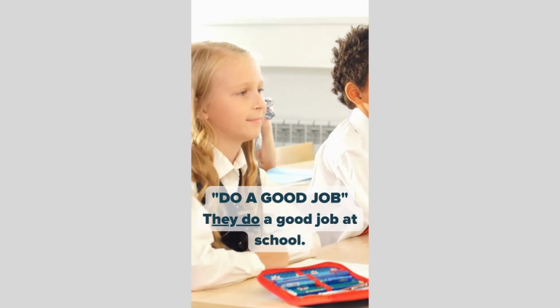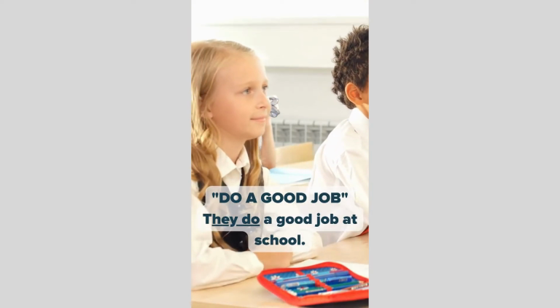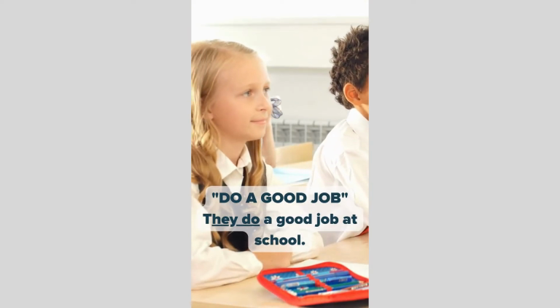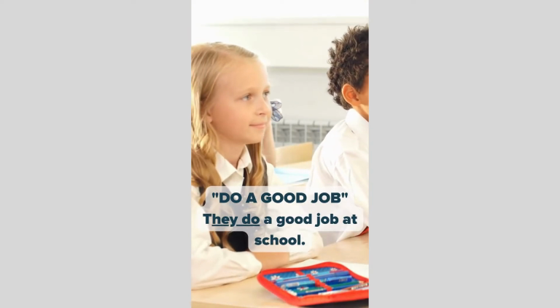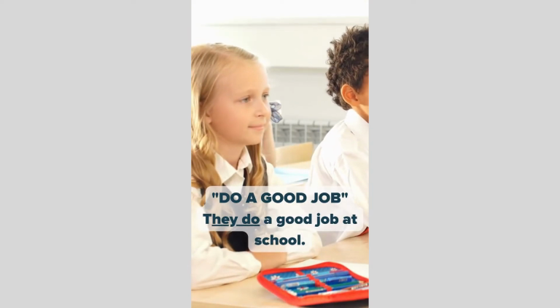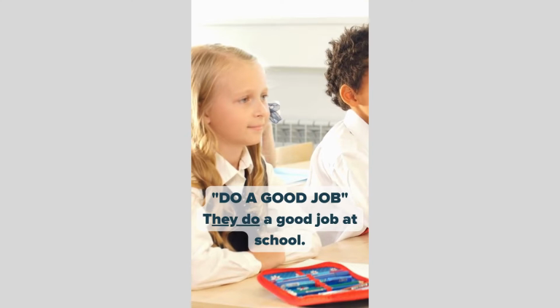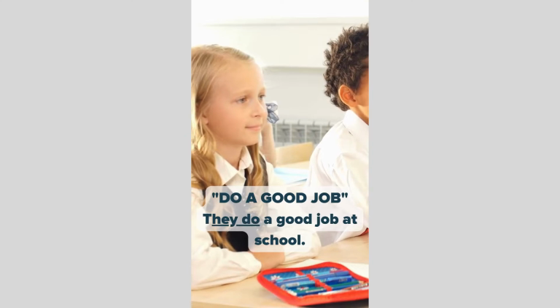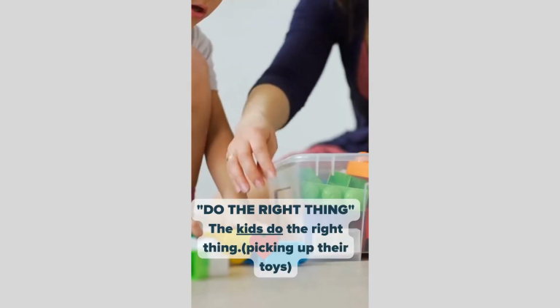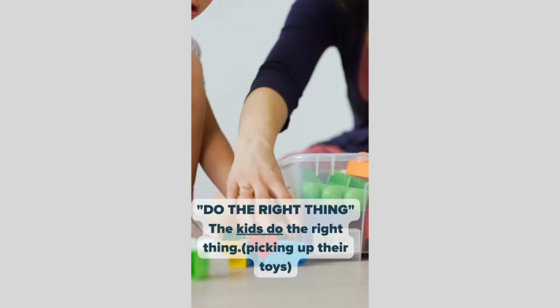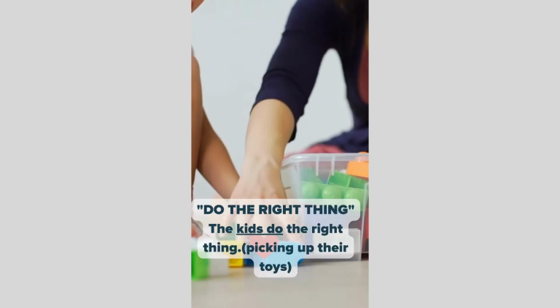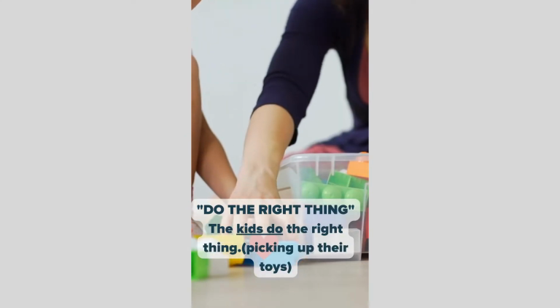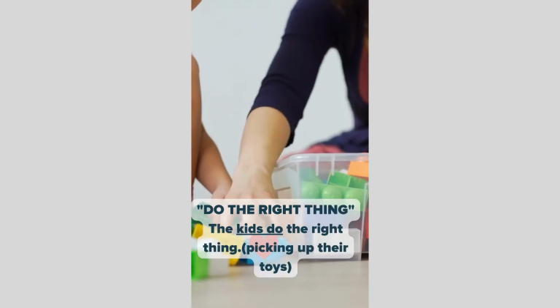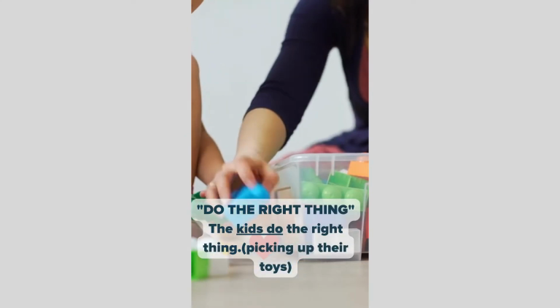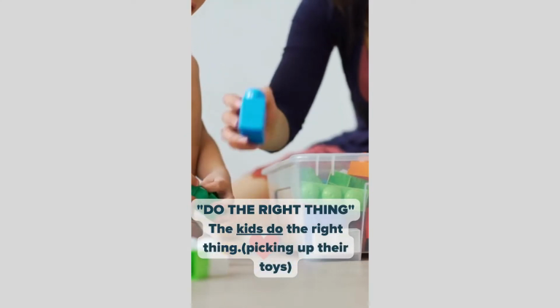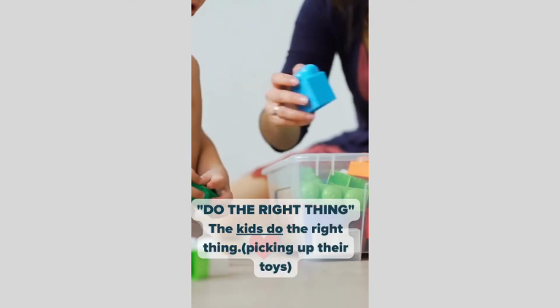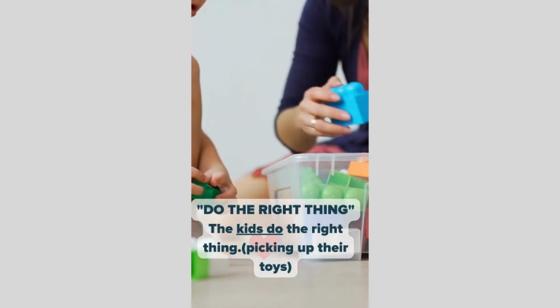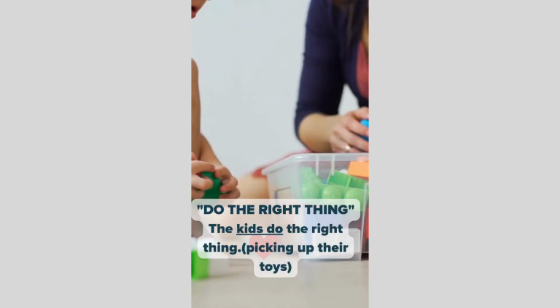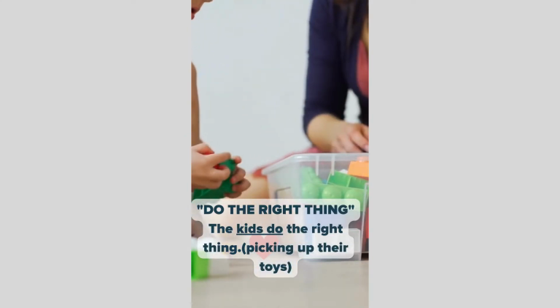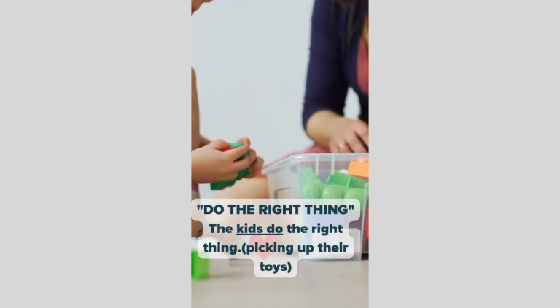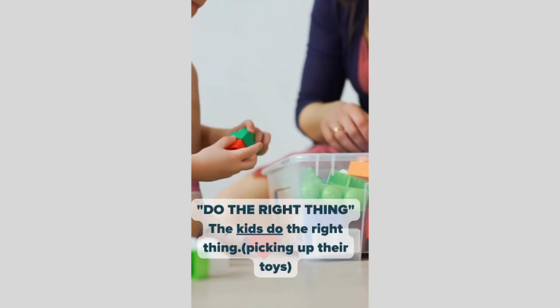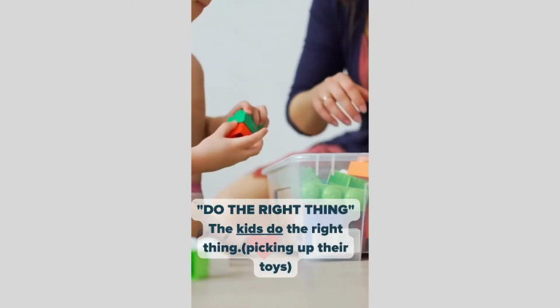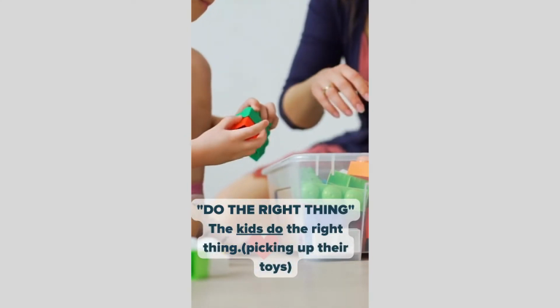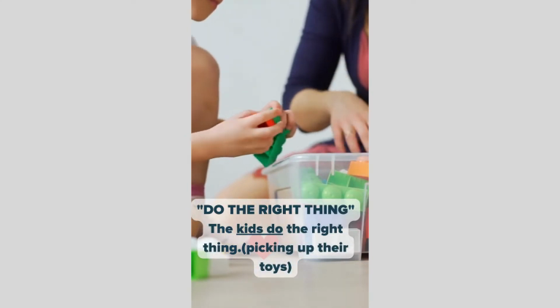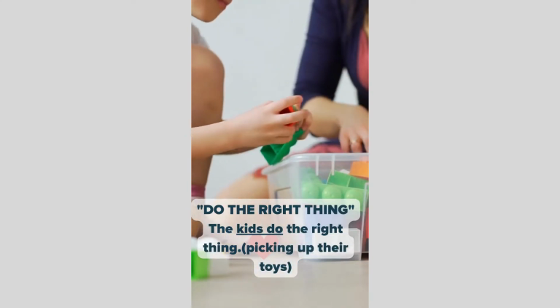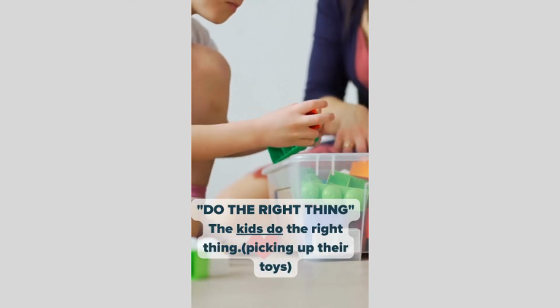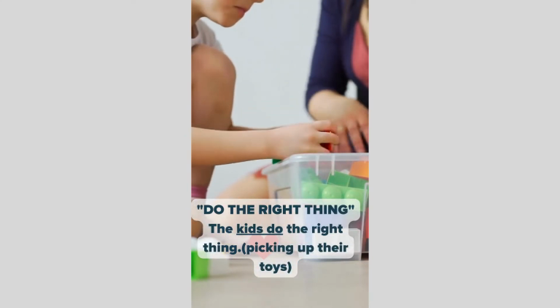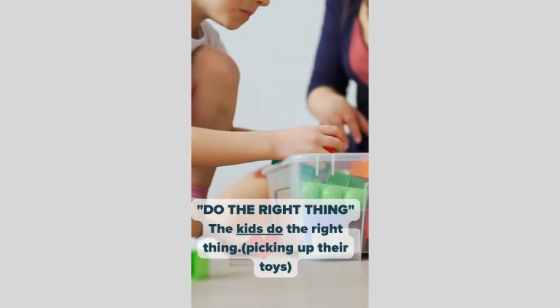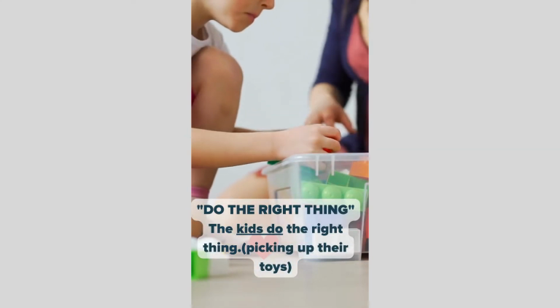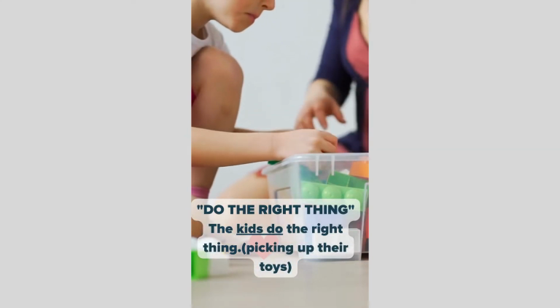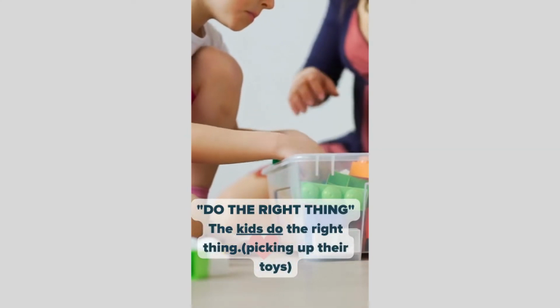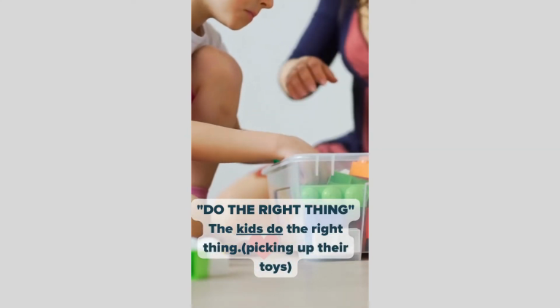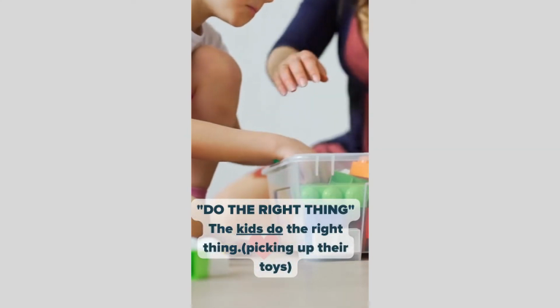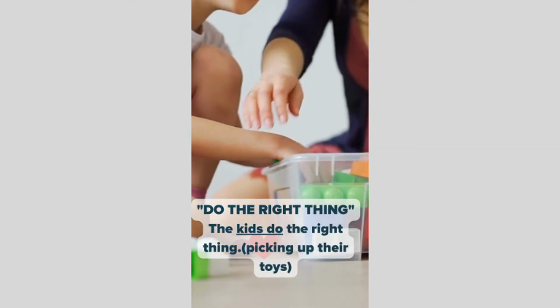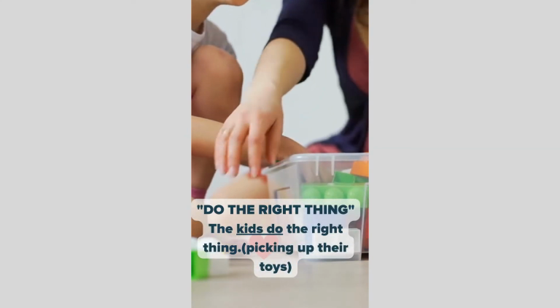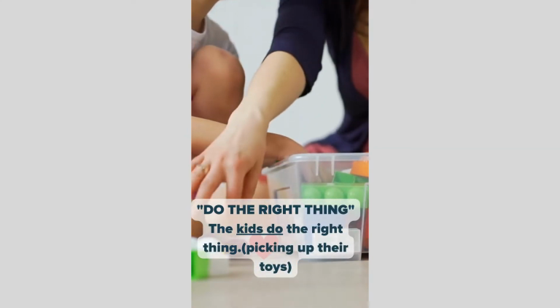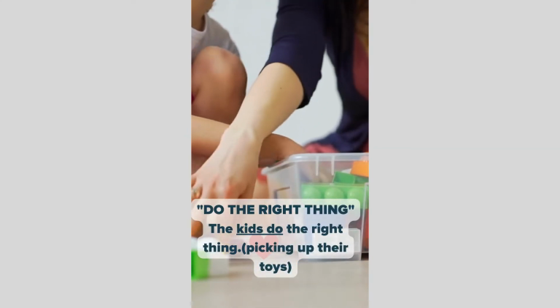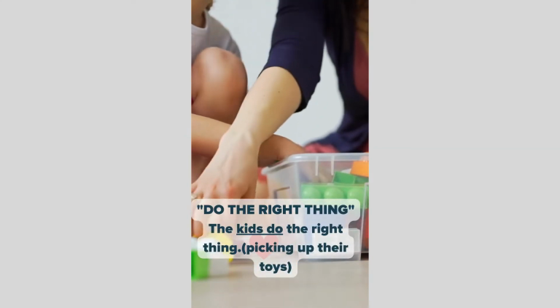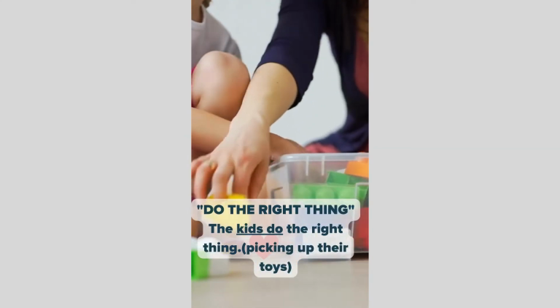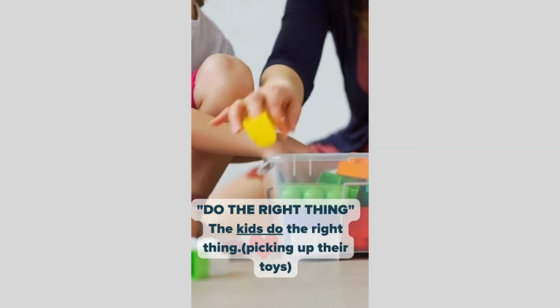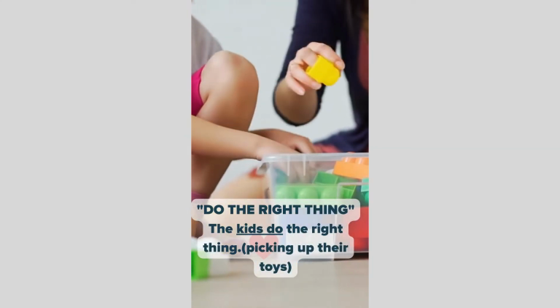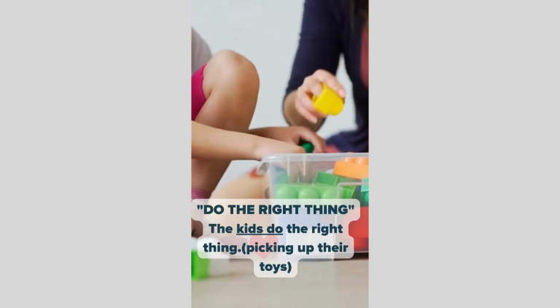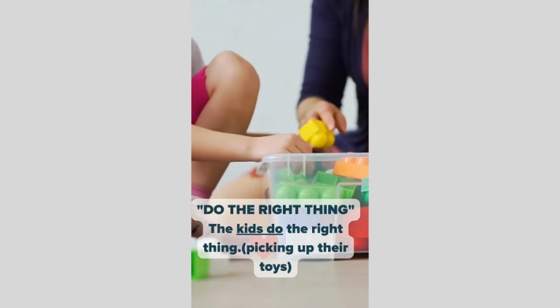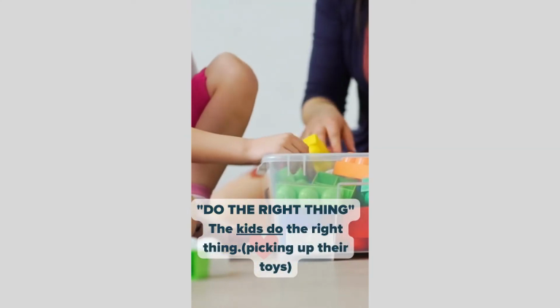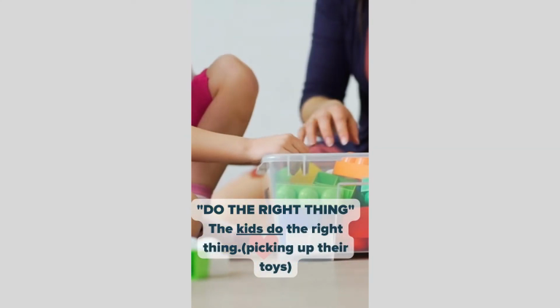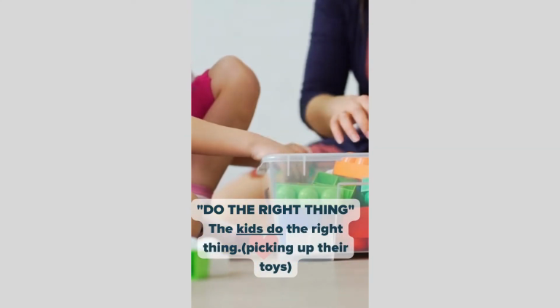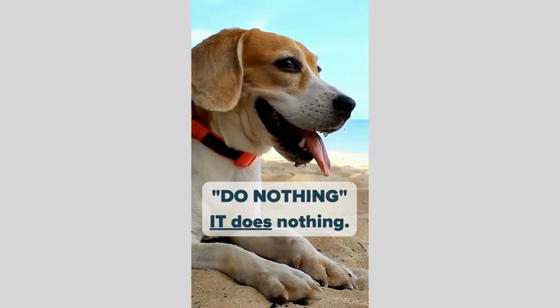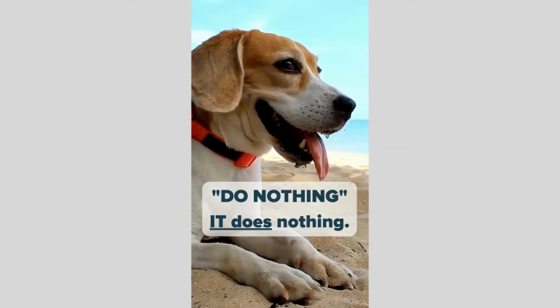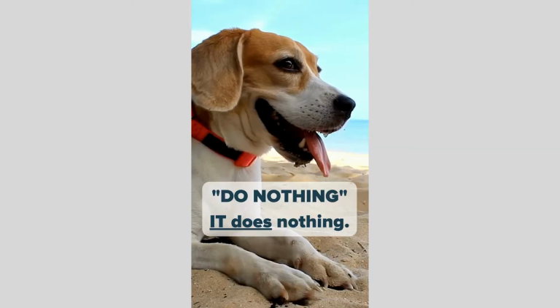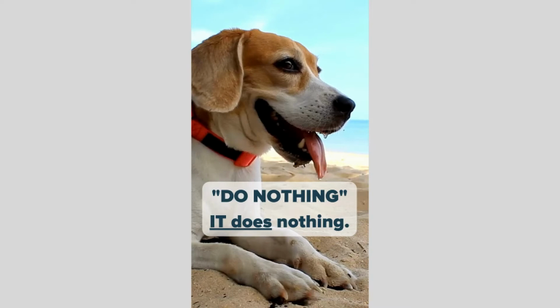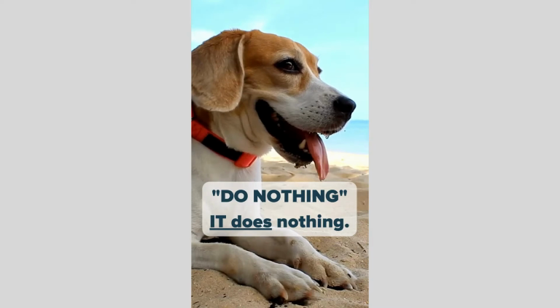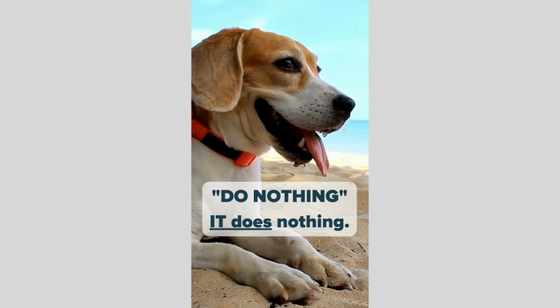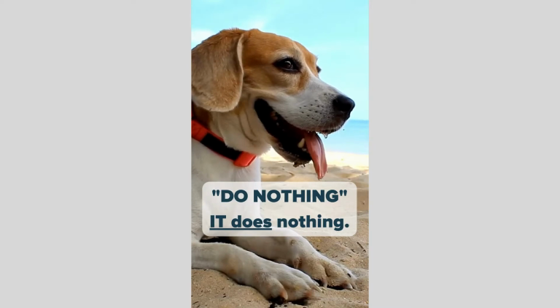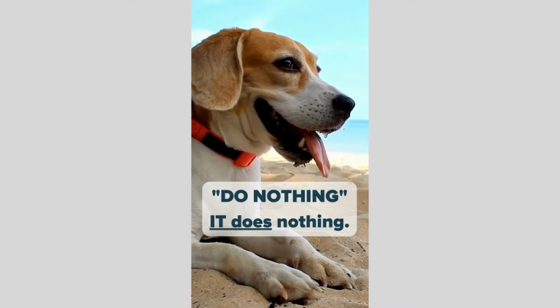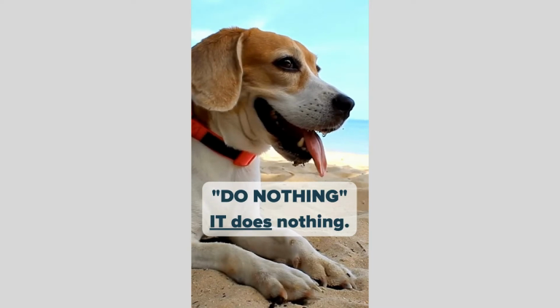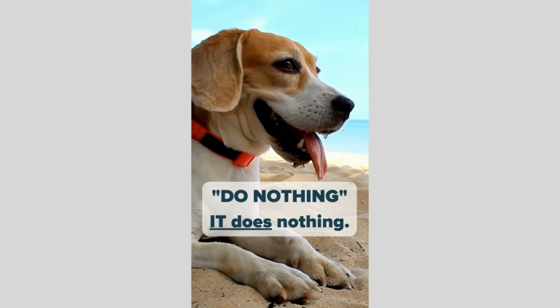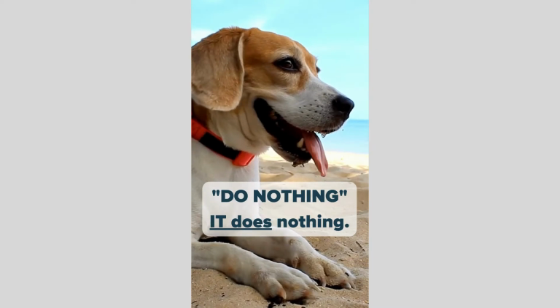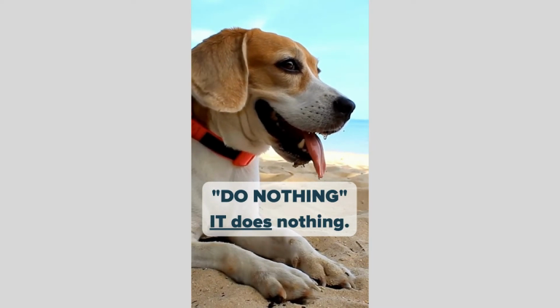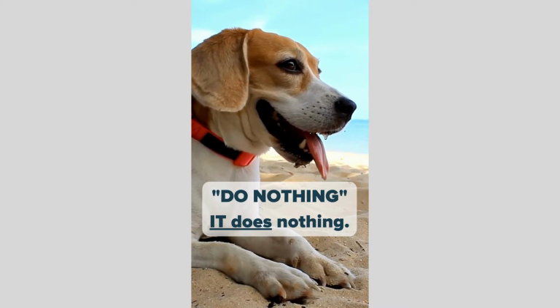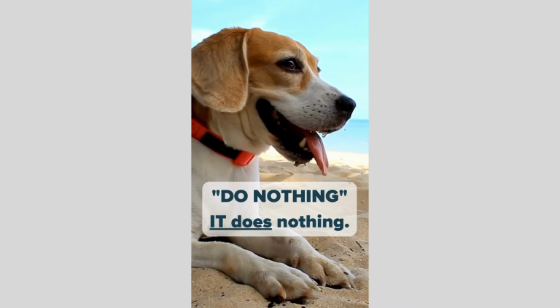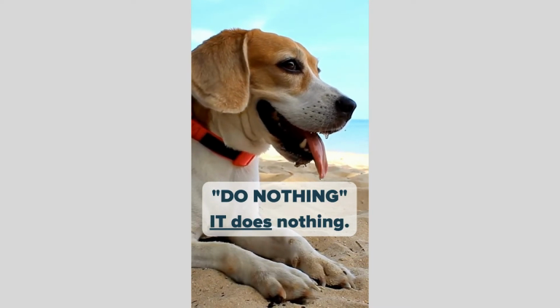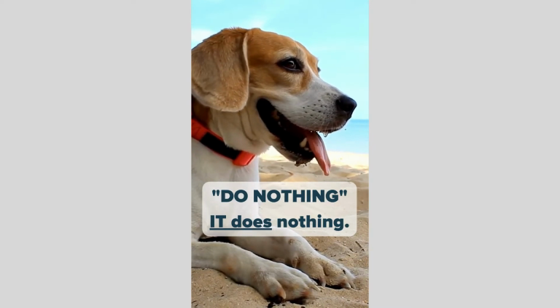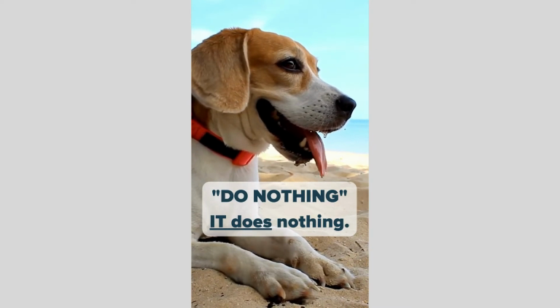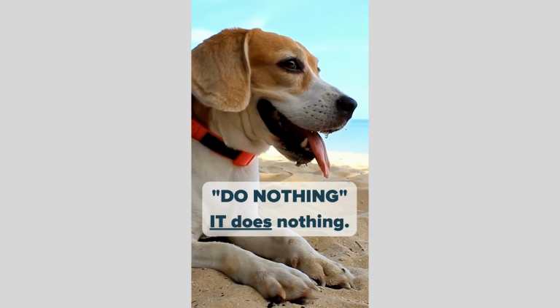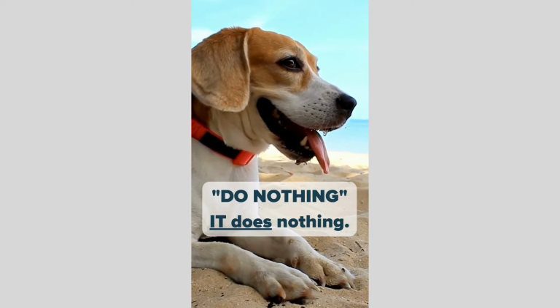Do the right thing. The kids do the right thing, picking up their toys. Do nothing. It does nothing.